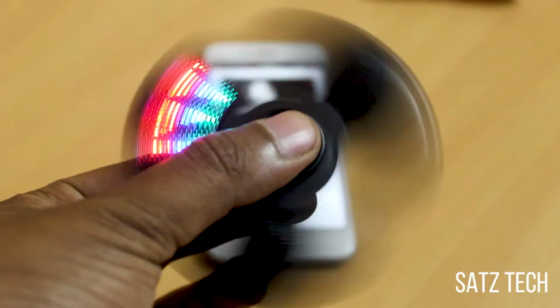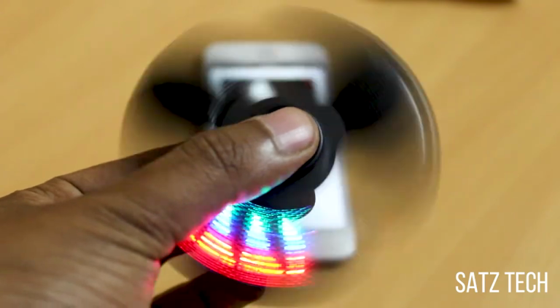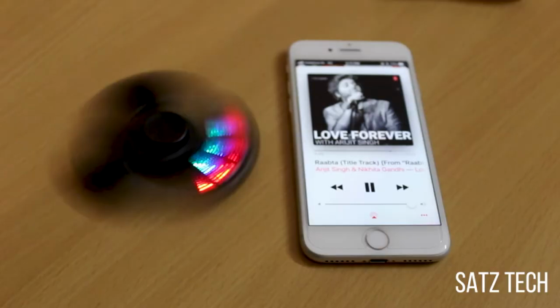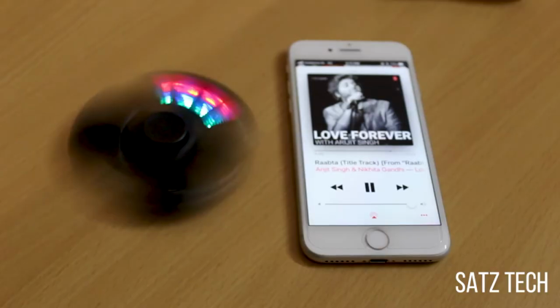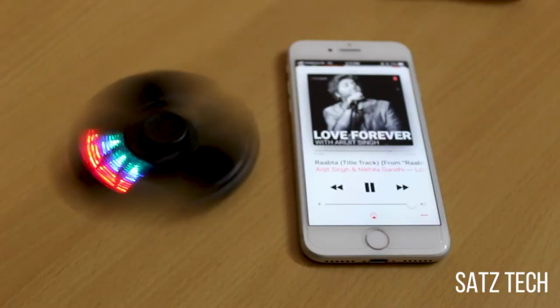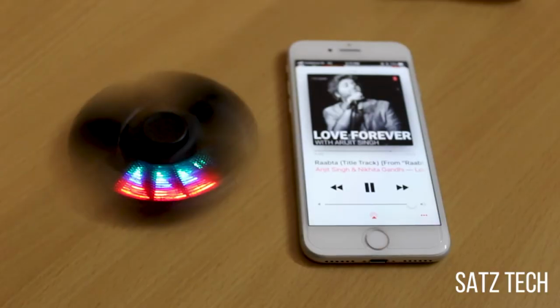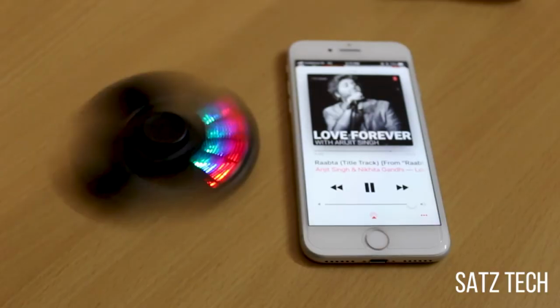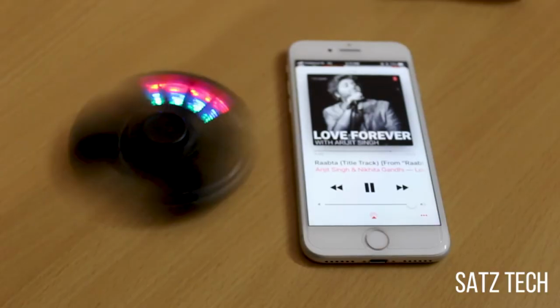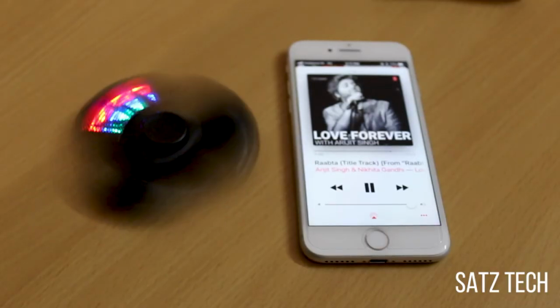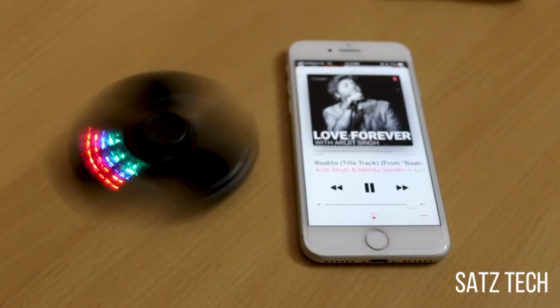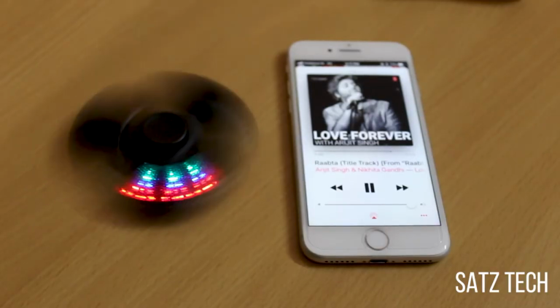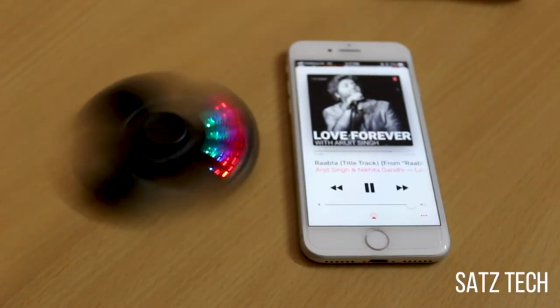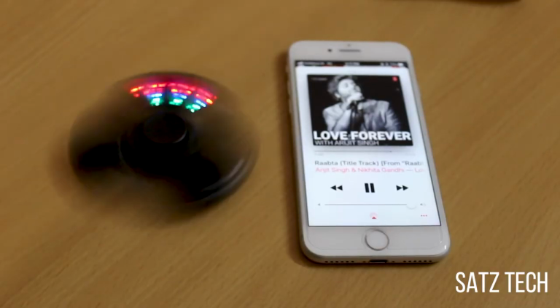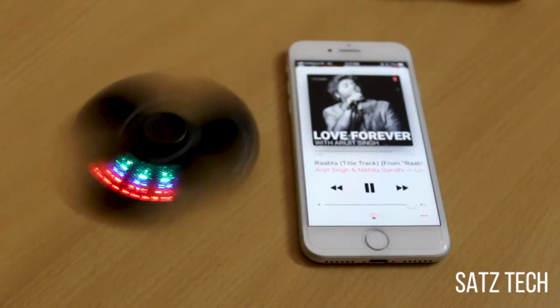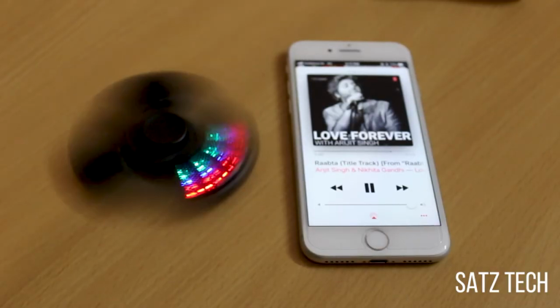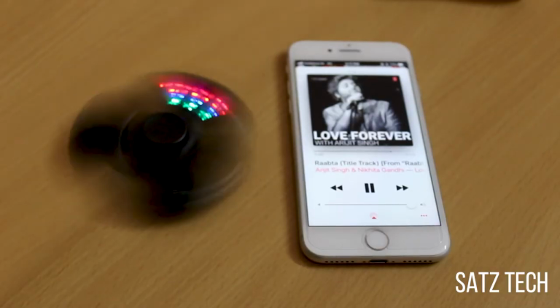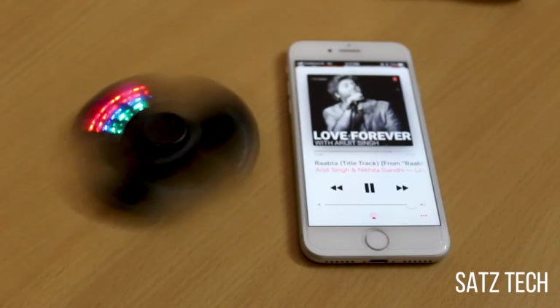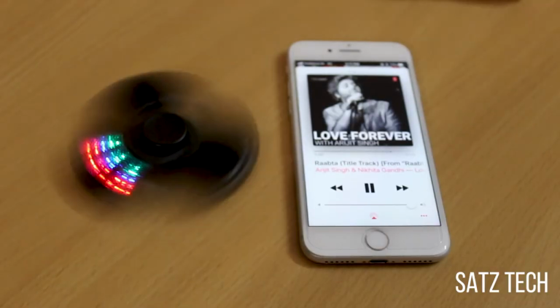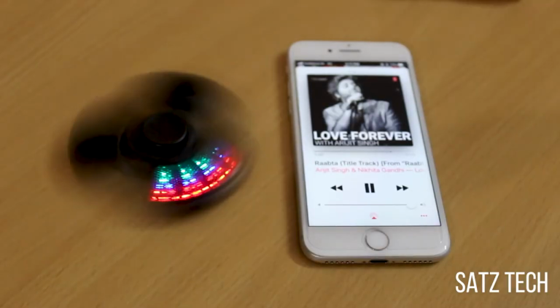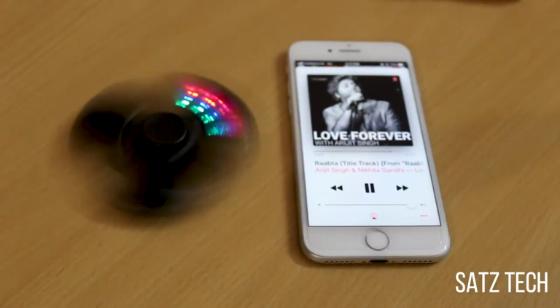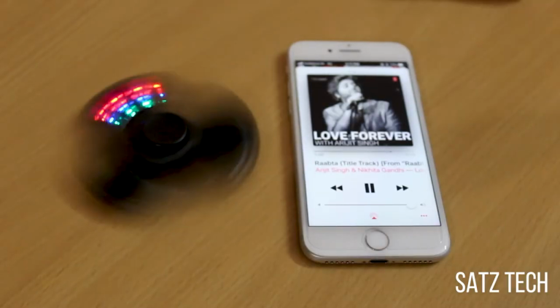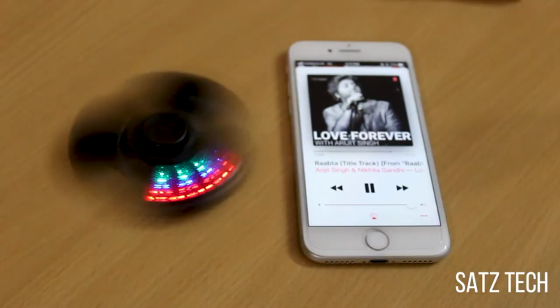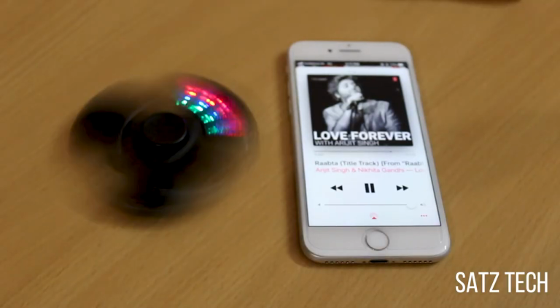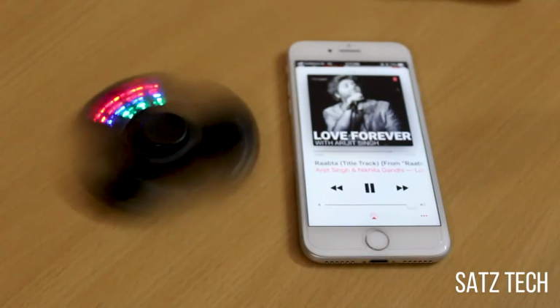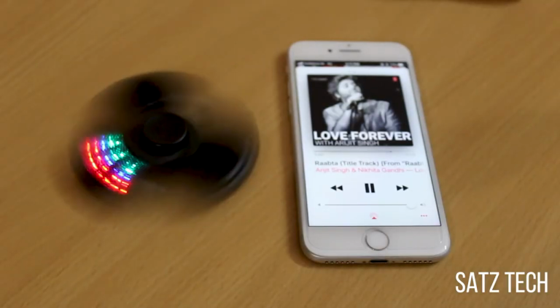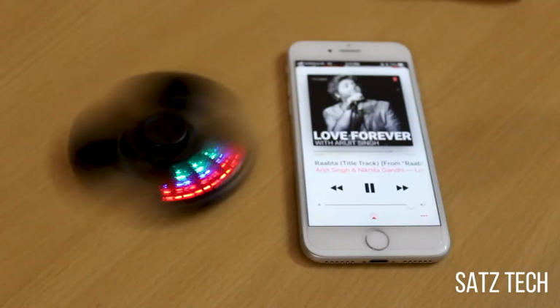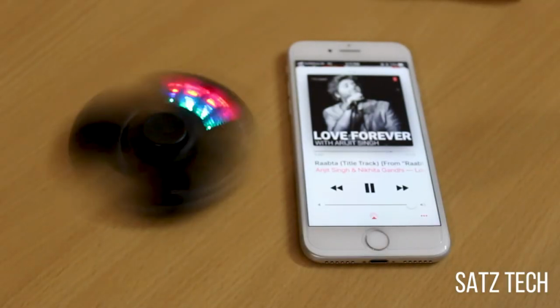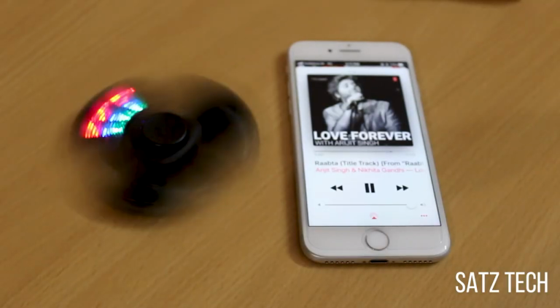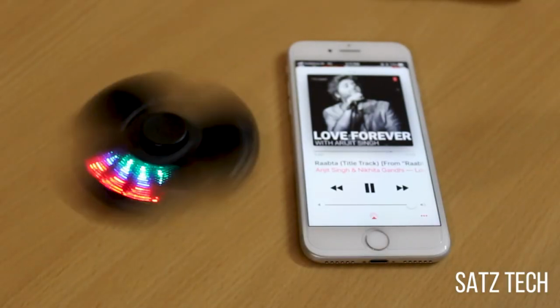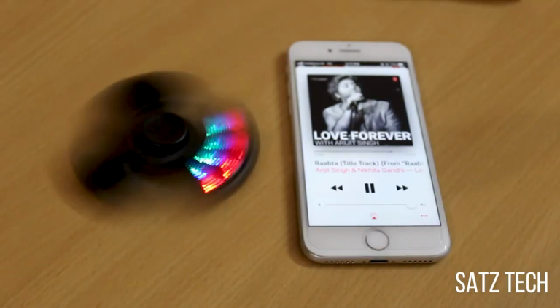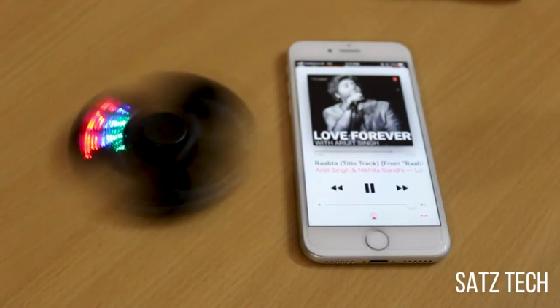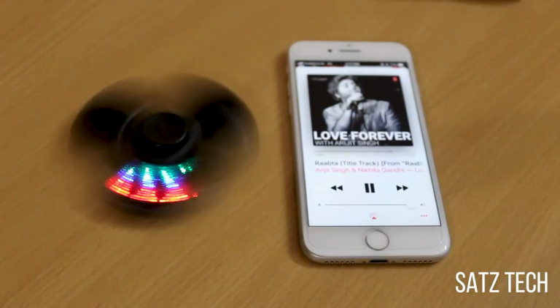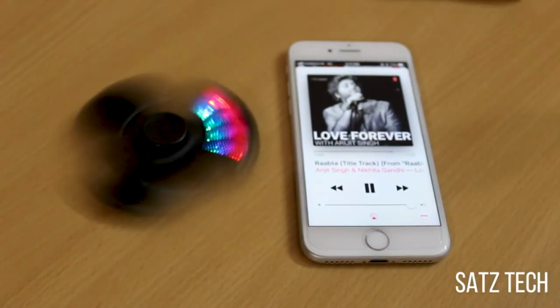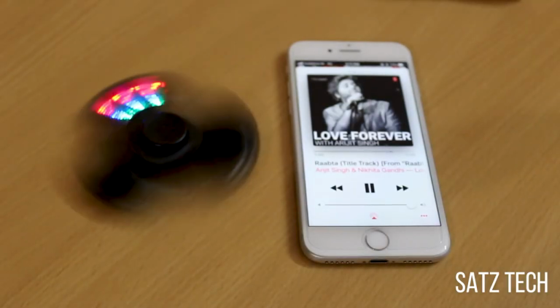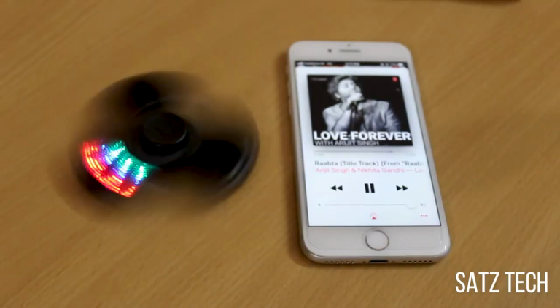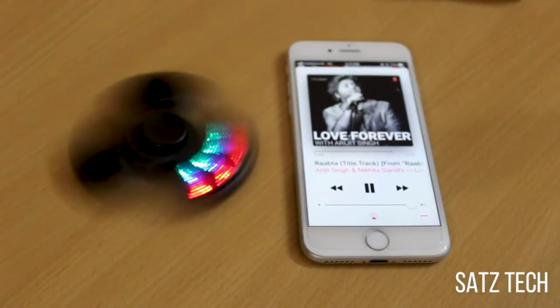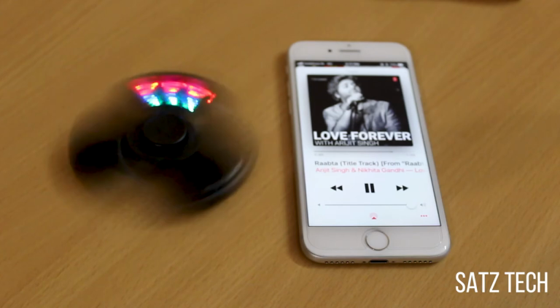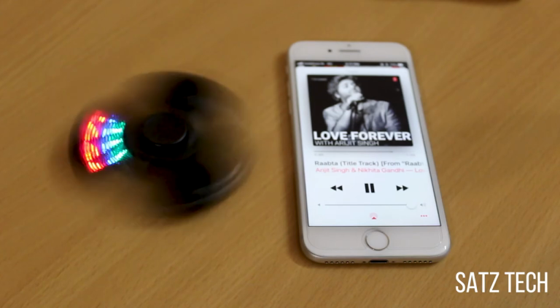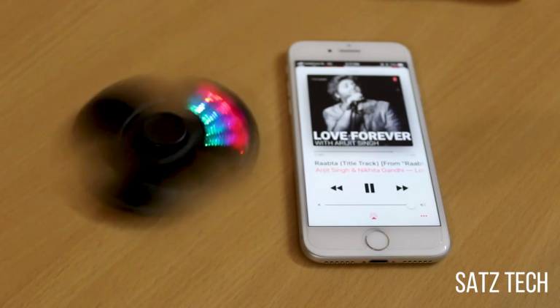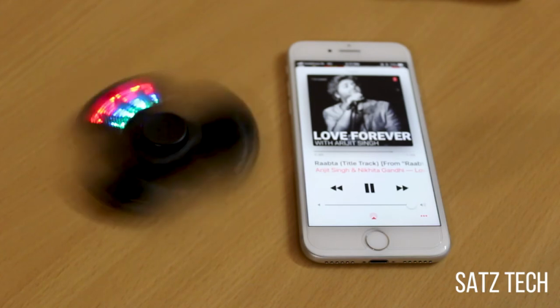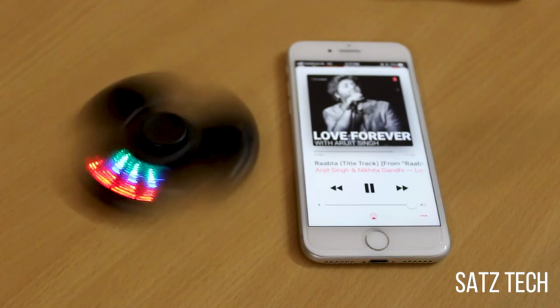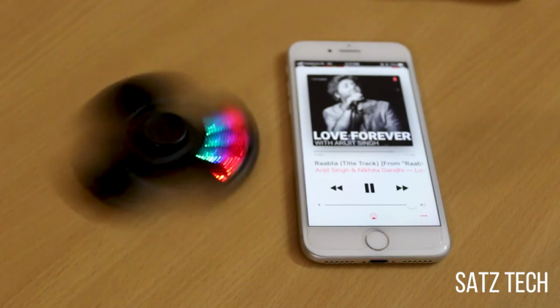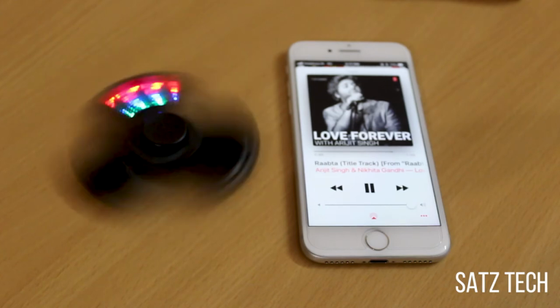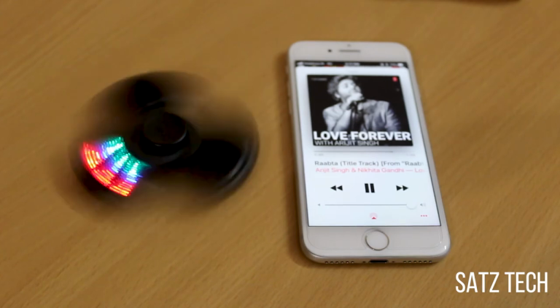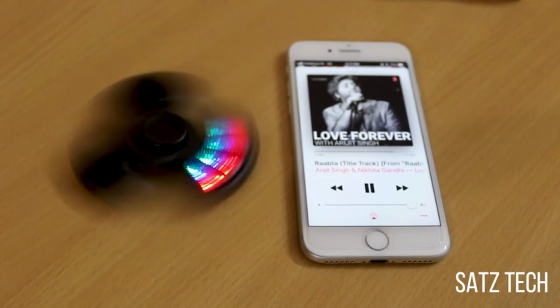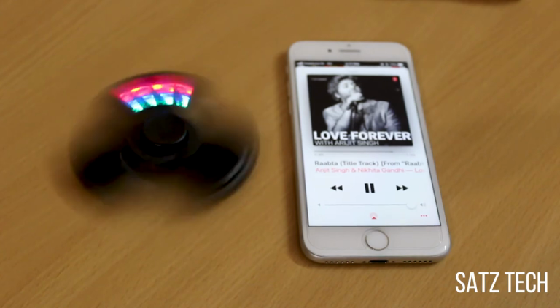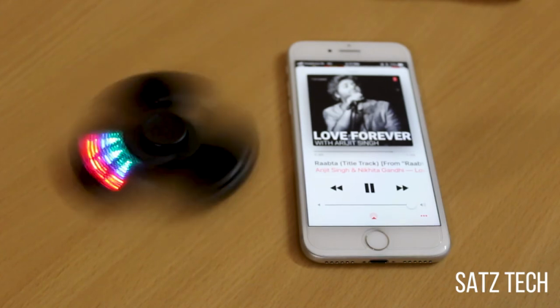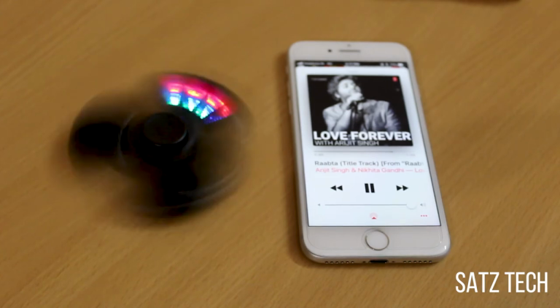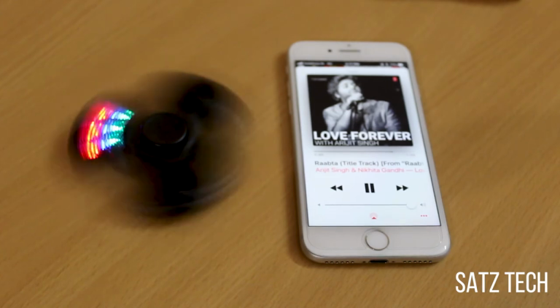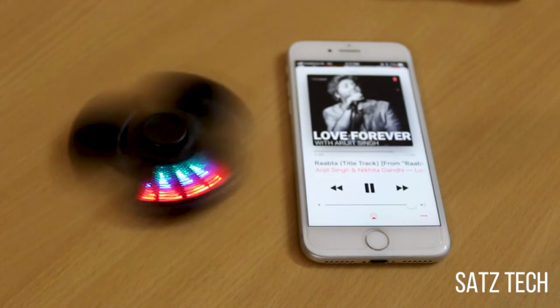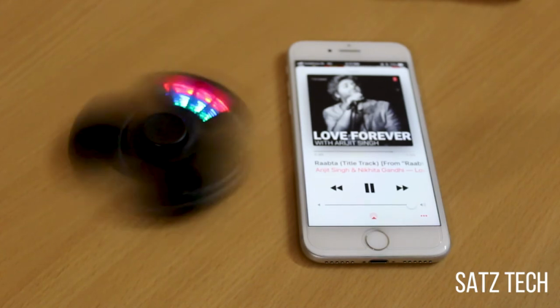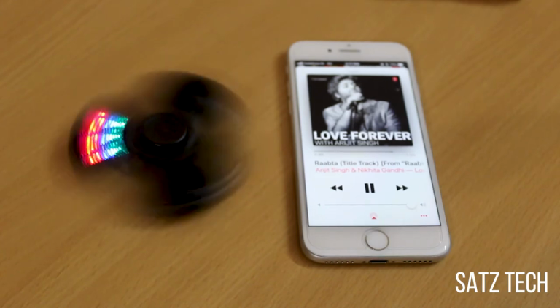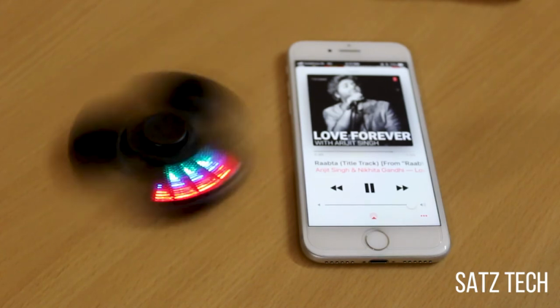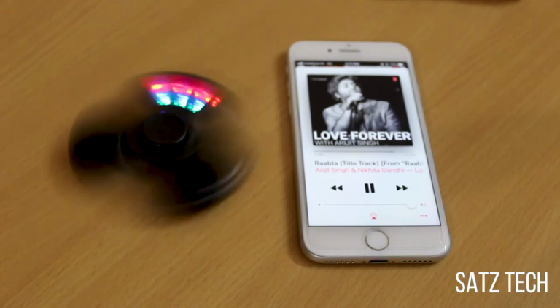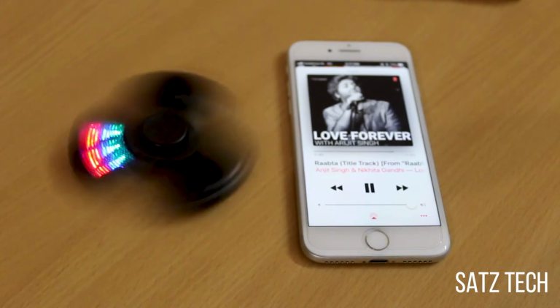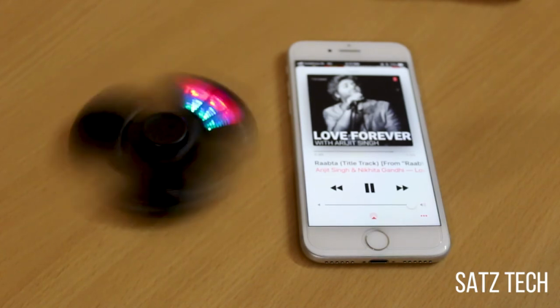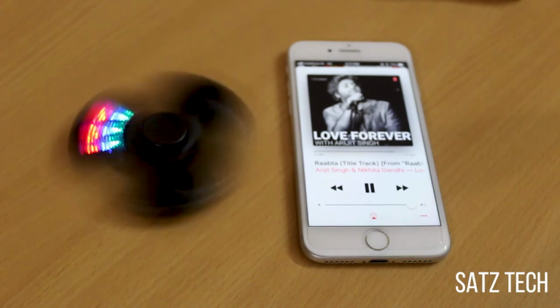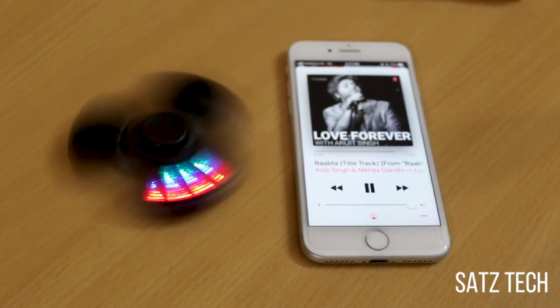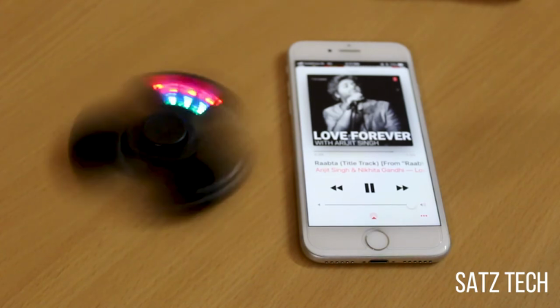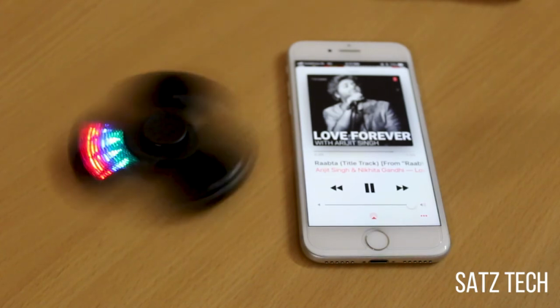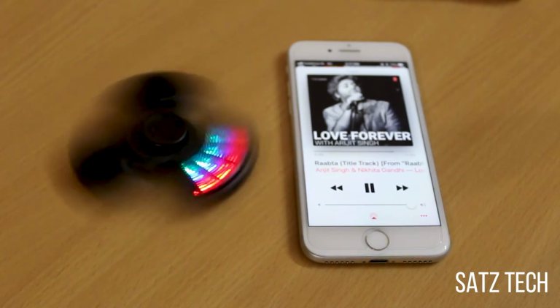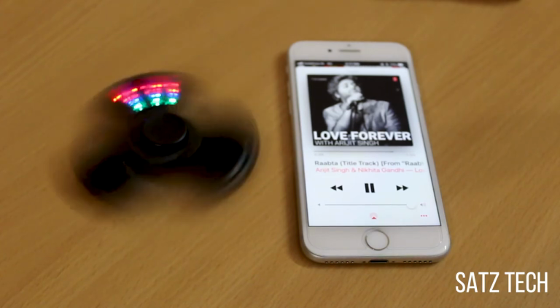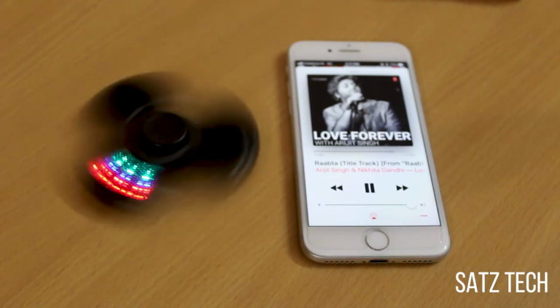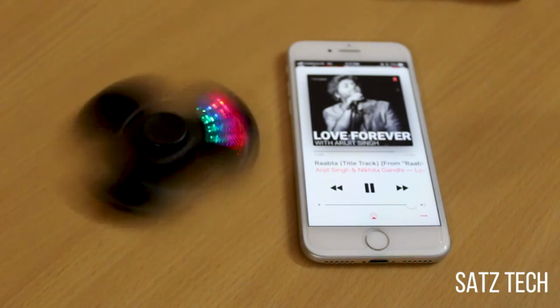The spinner kind of produces mild sound — I tried to fix it but unfortunately couldn't. Anyways, it's a good one.